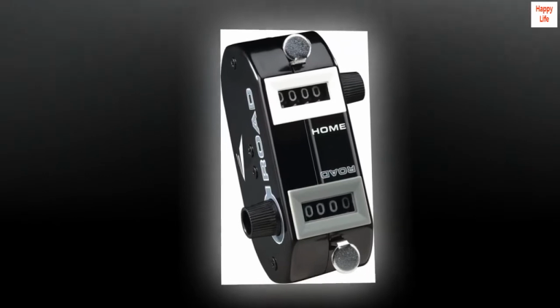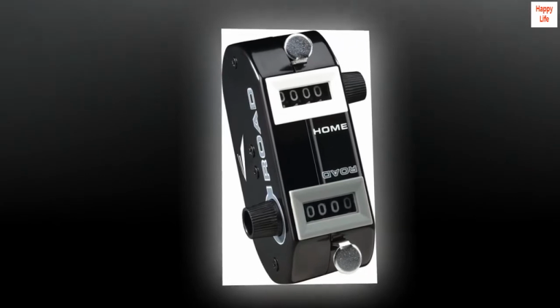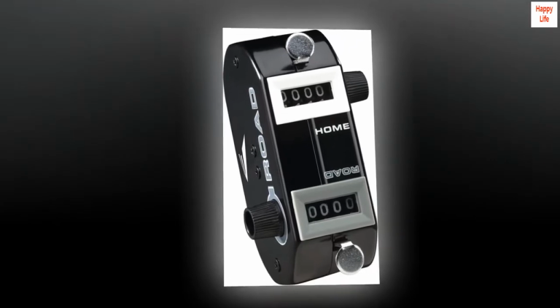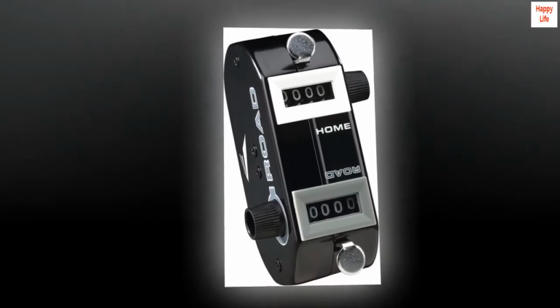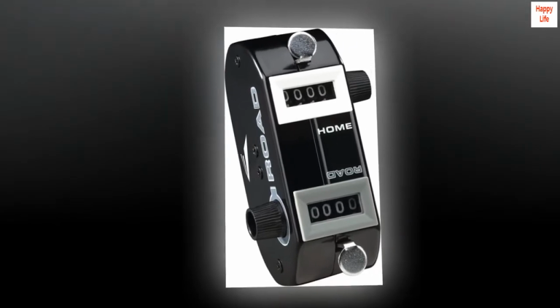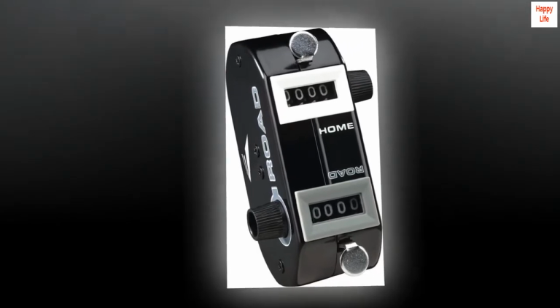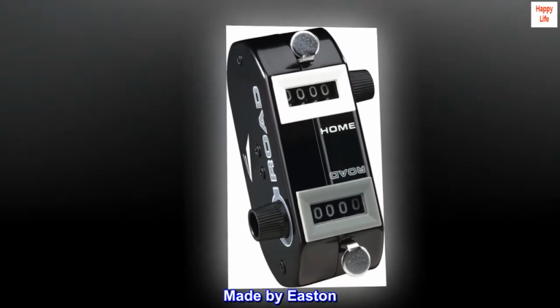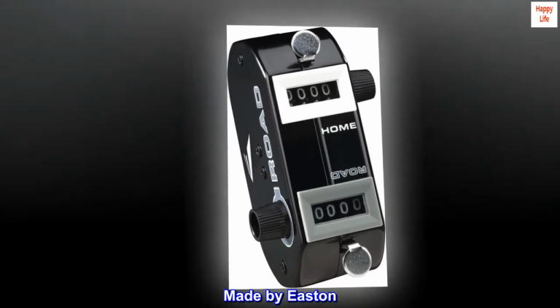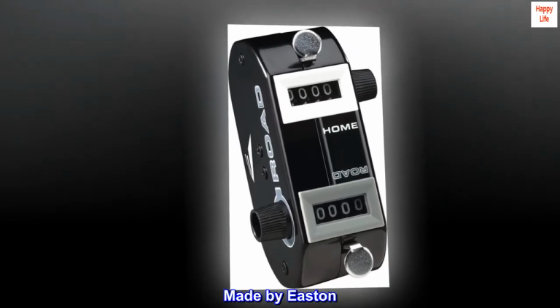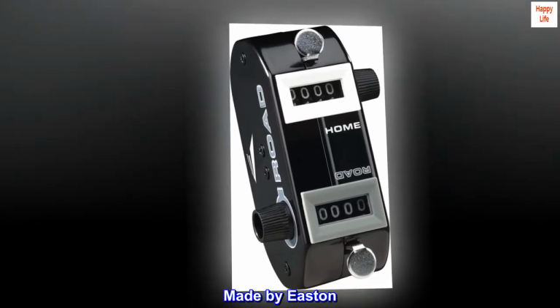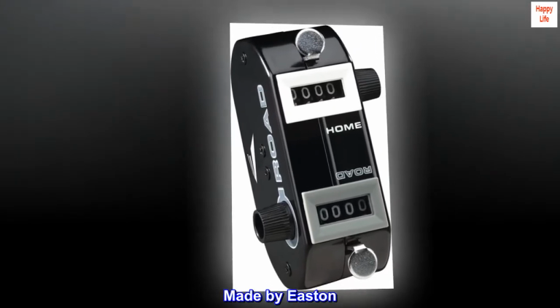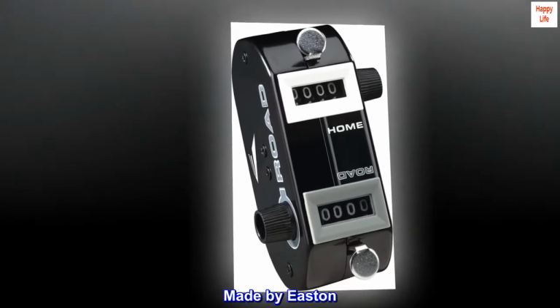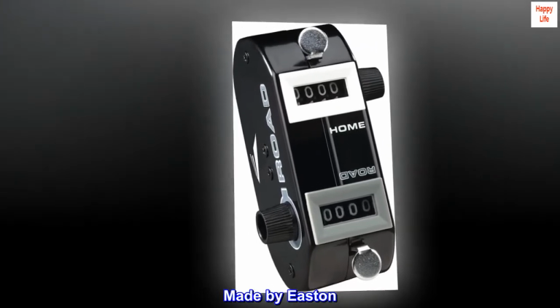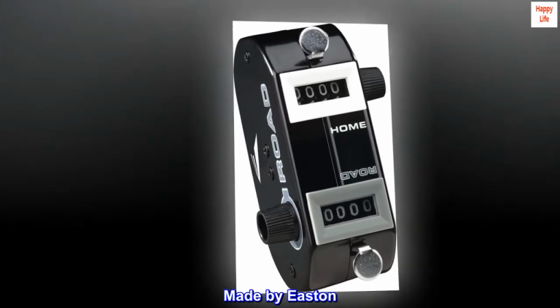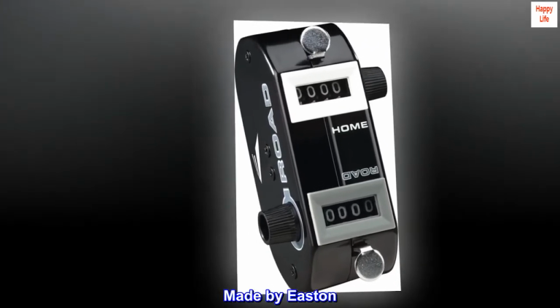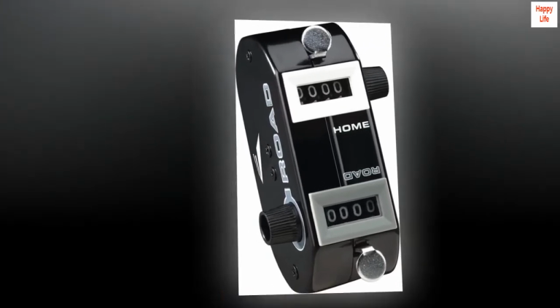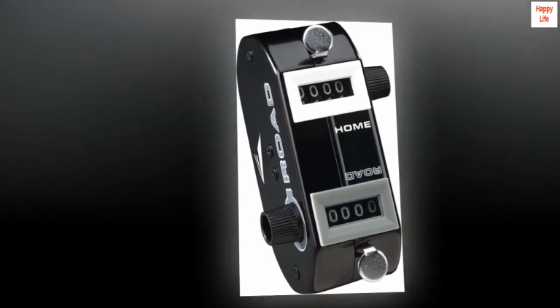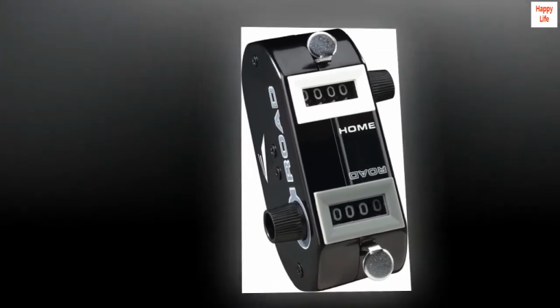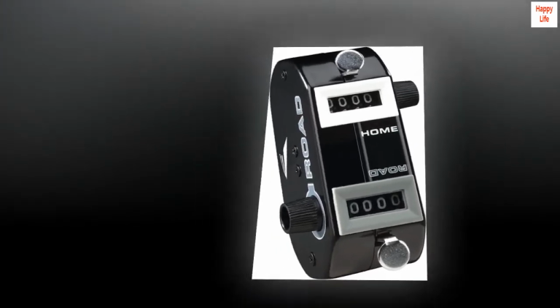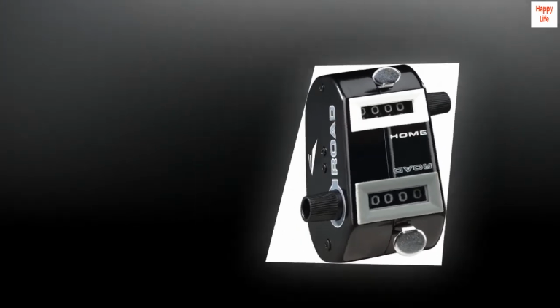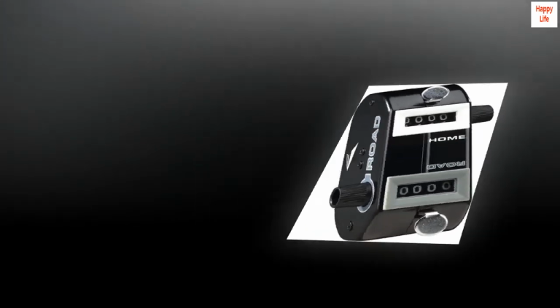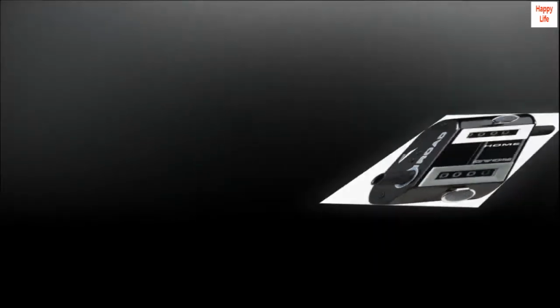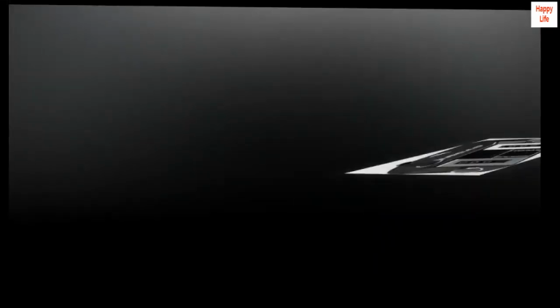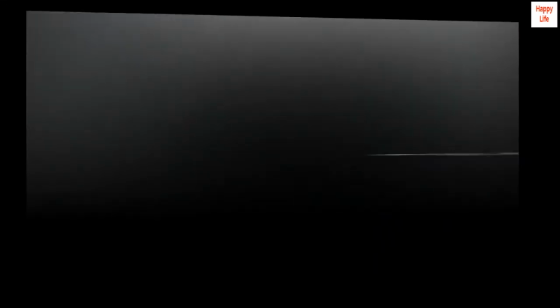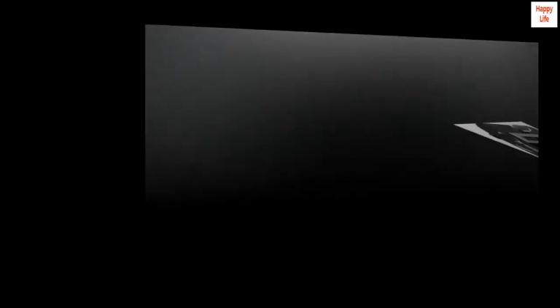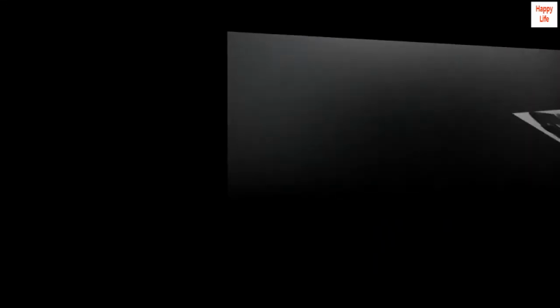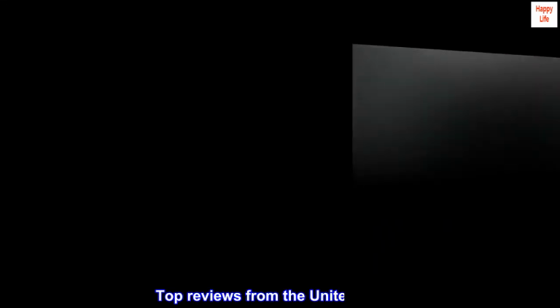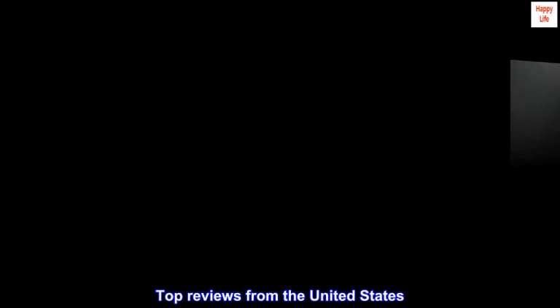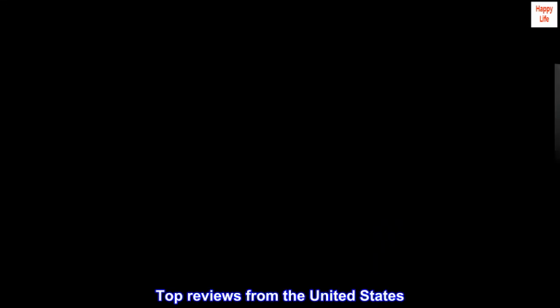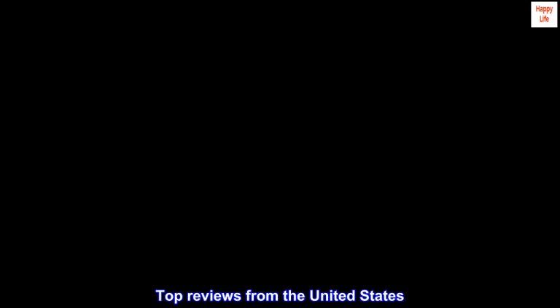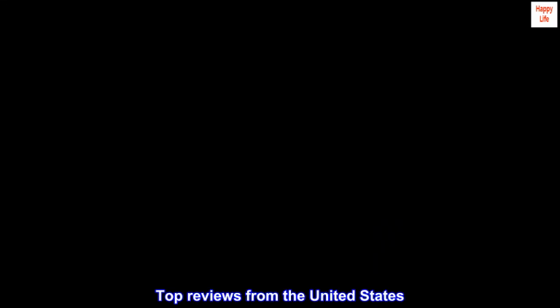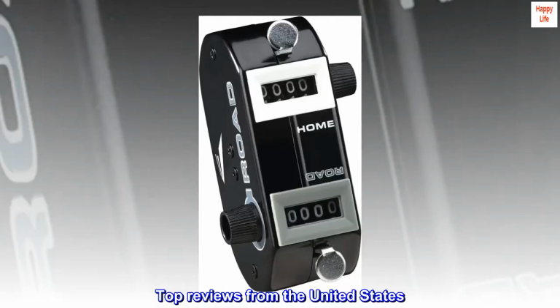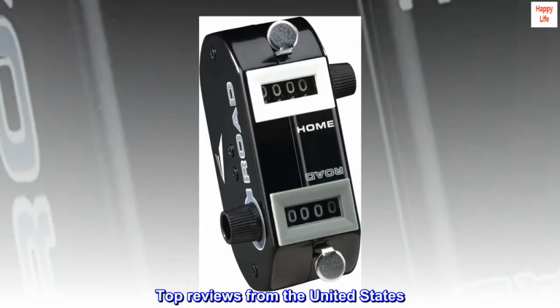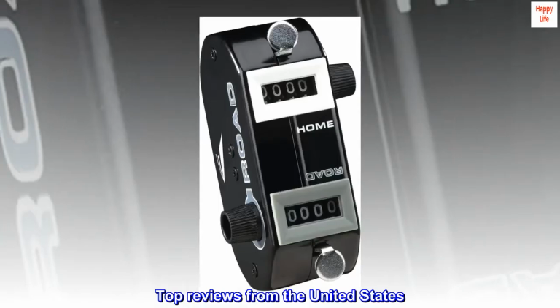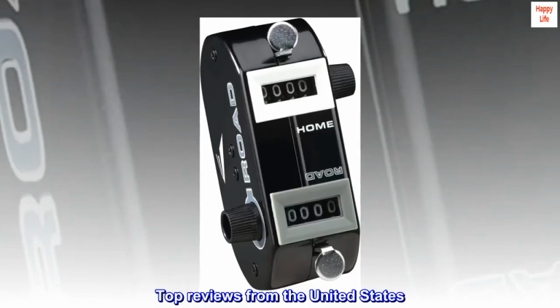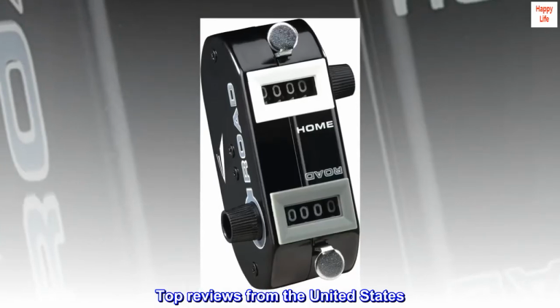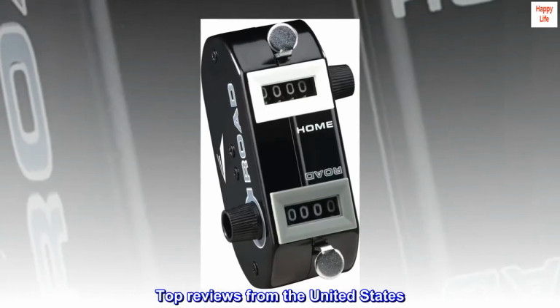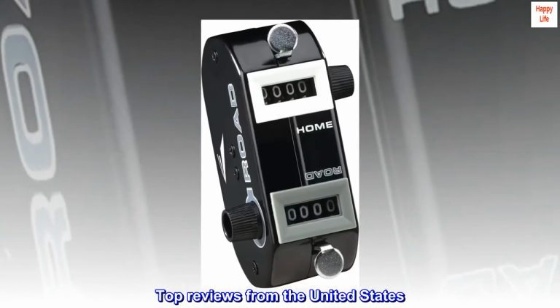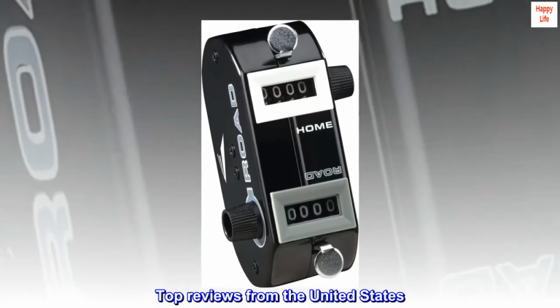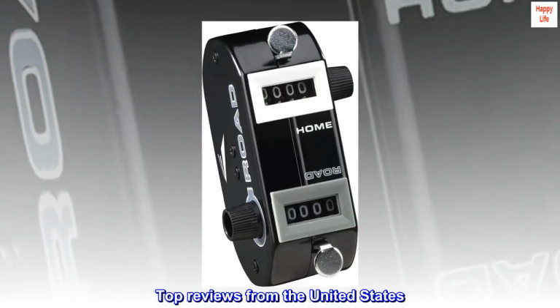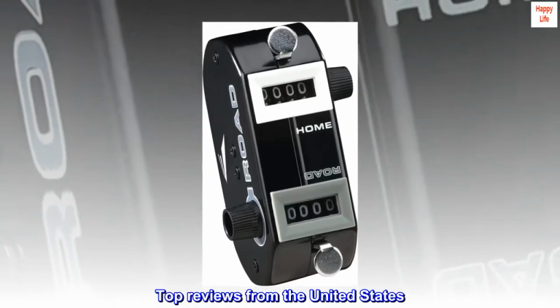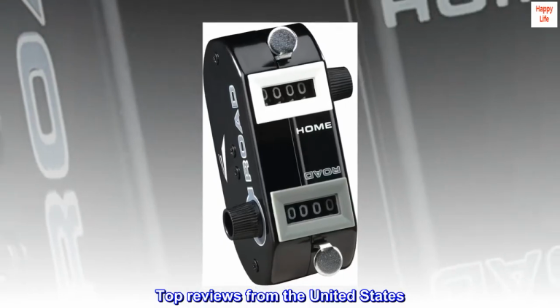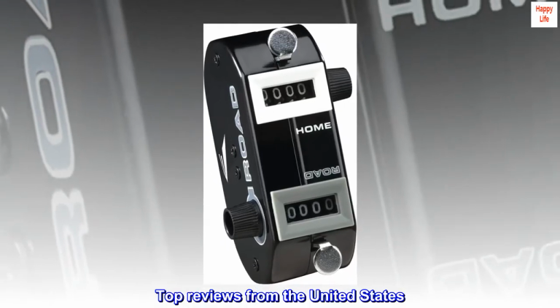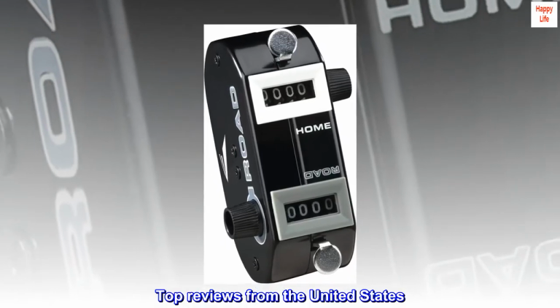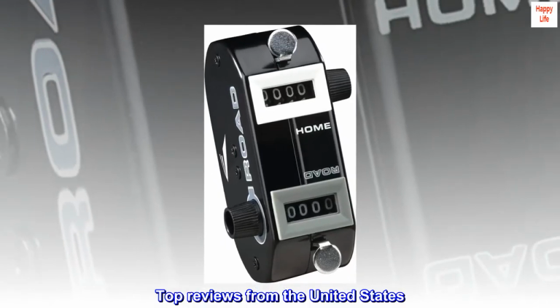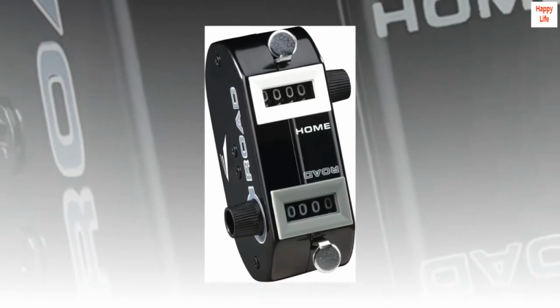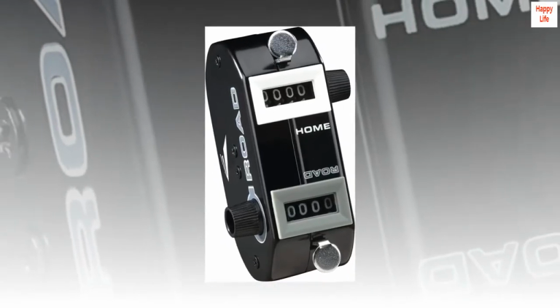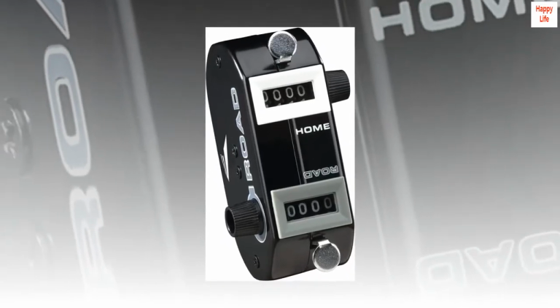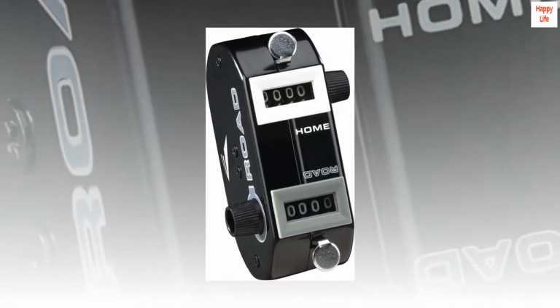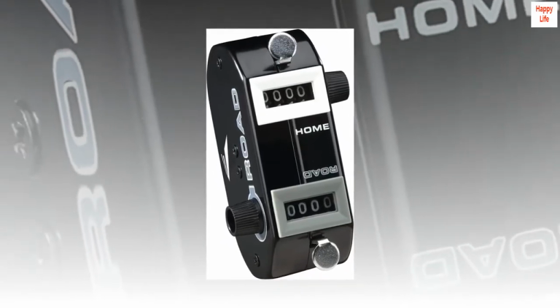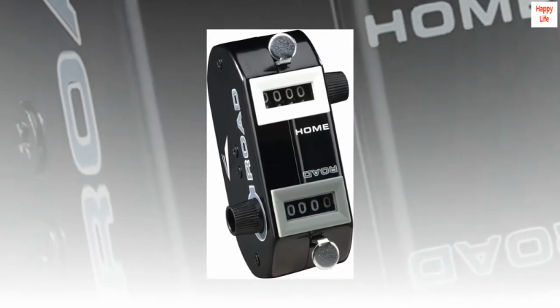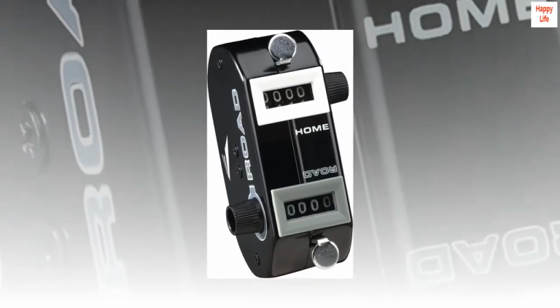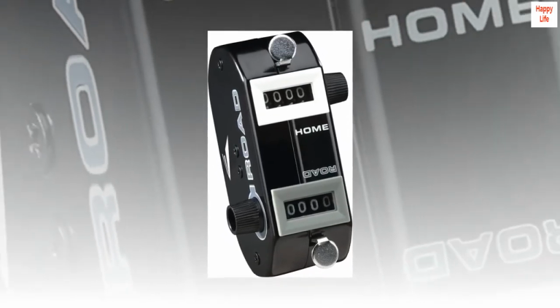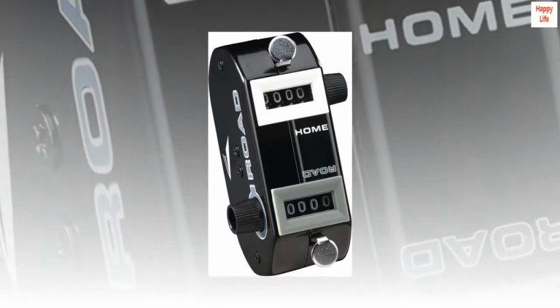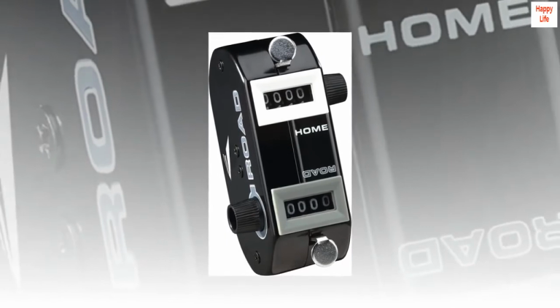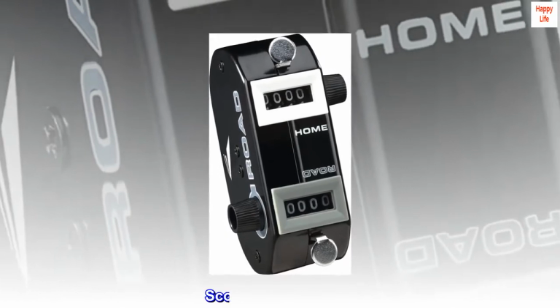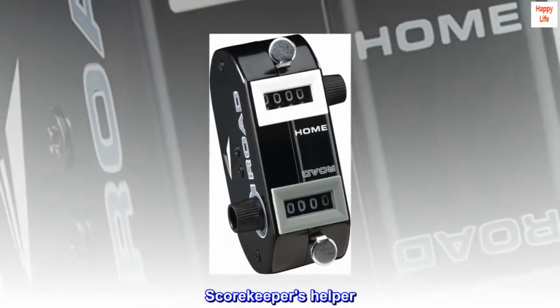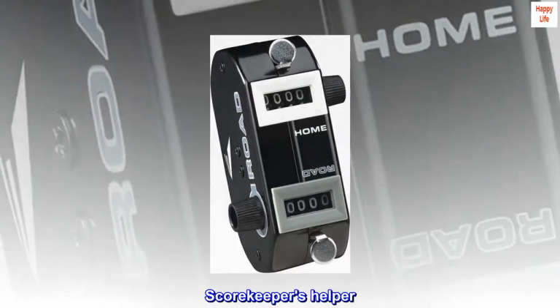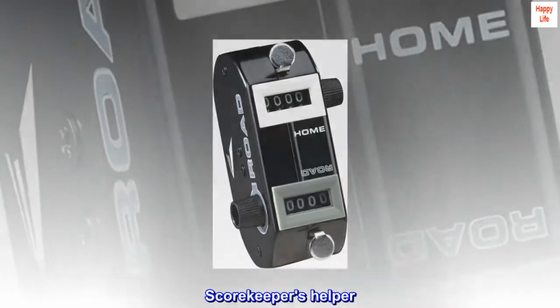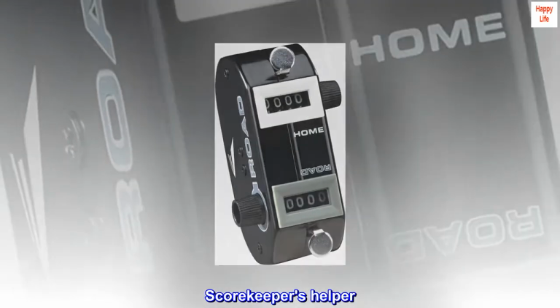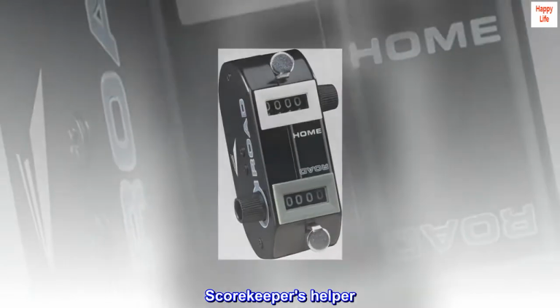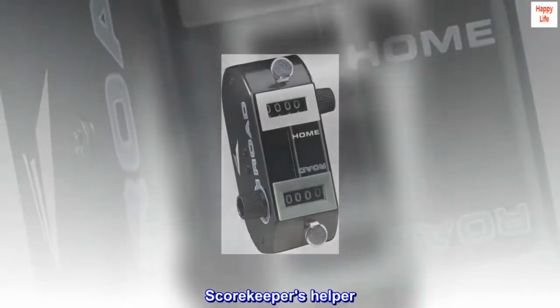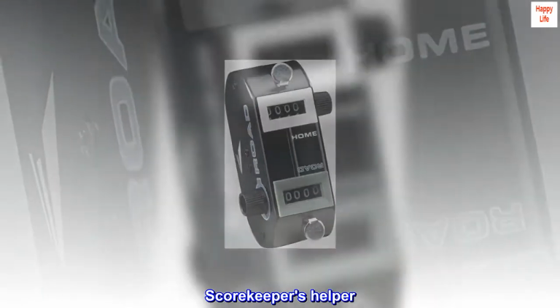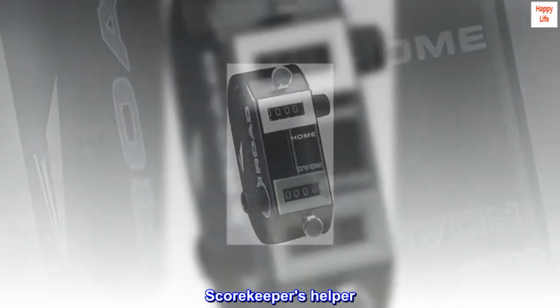Made by Easton. Top reviews from the United States. Scorekeepers helper.